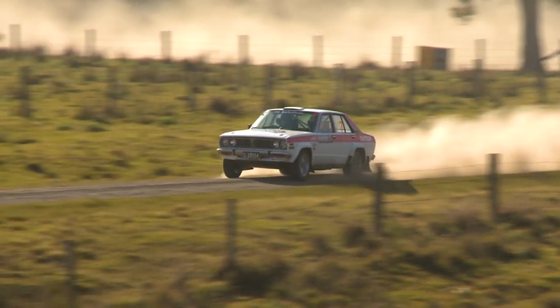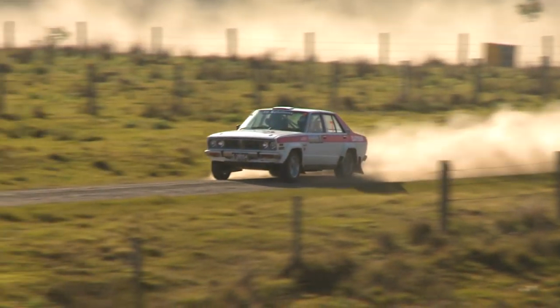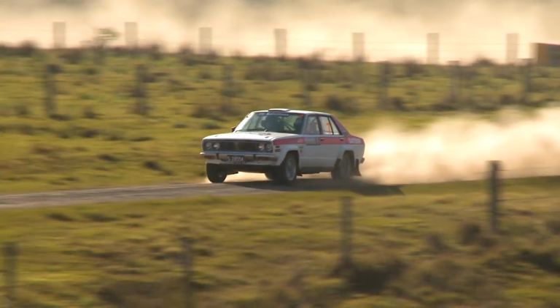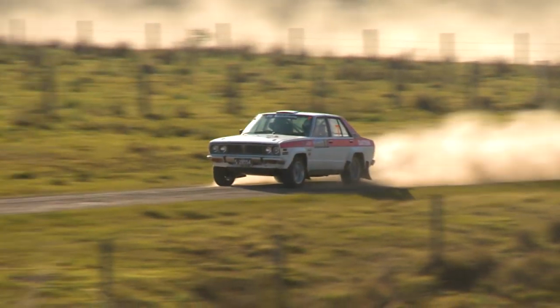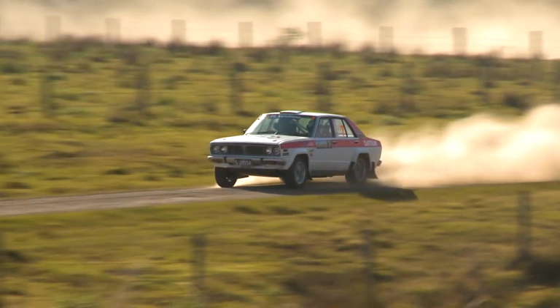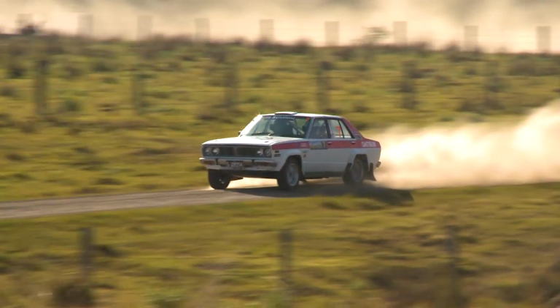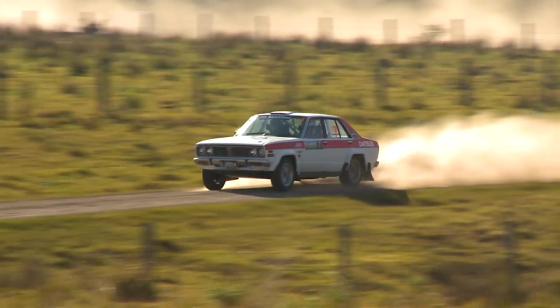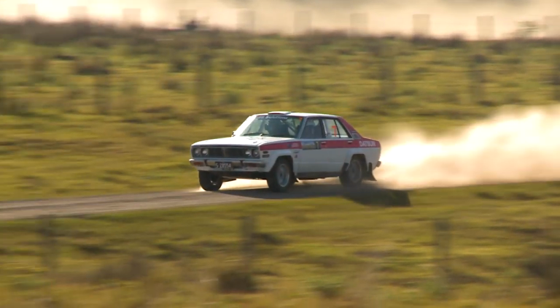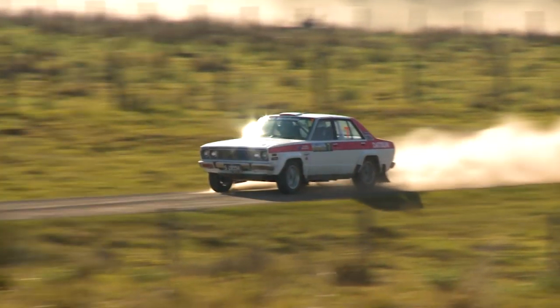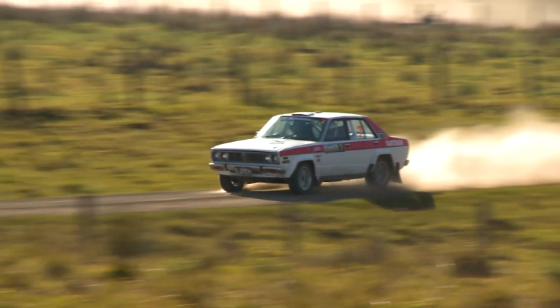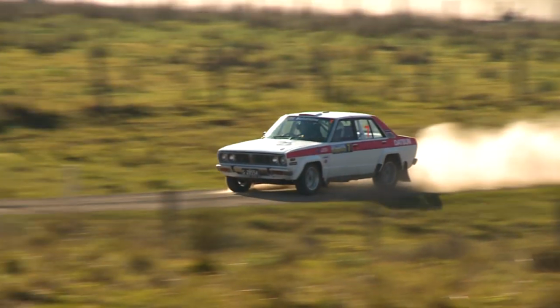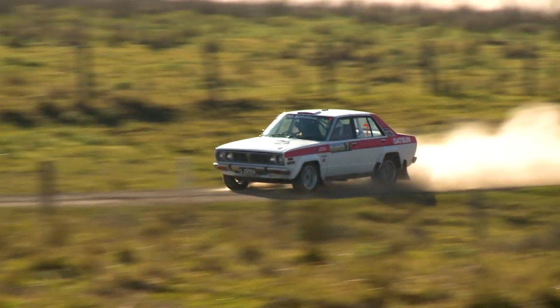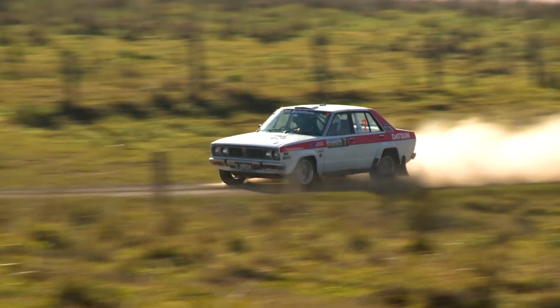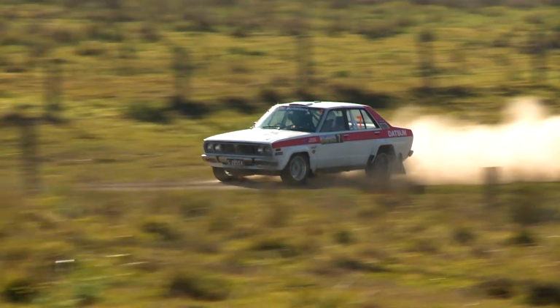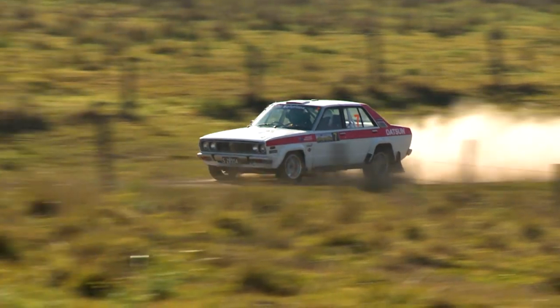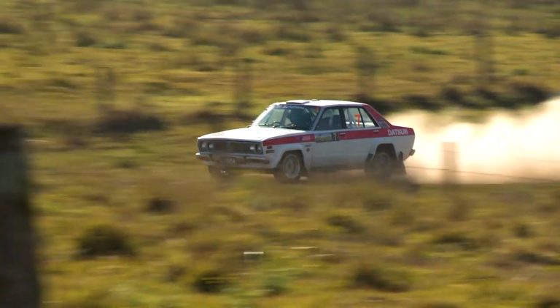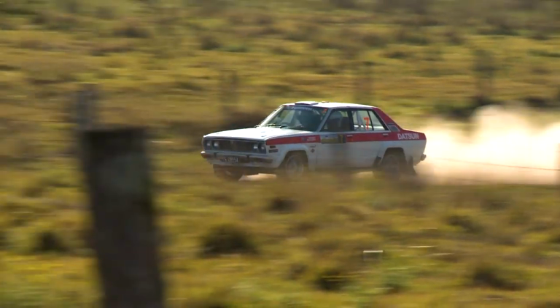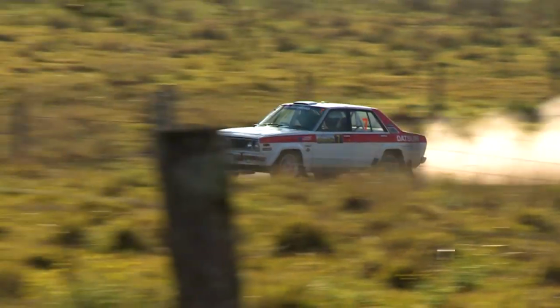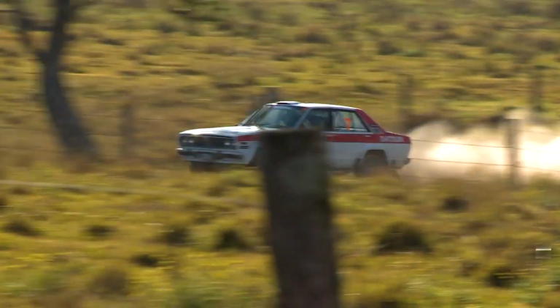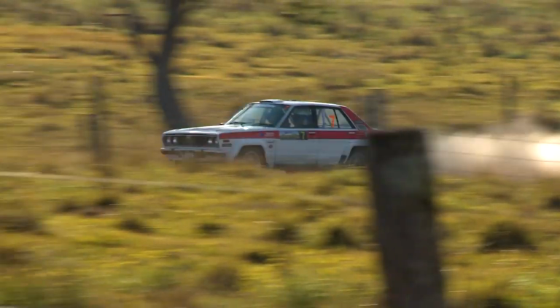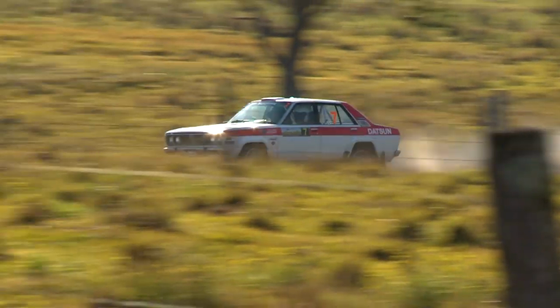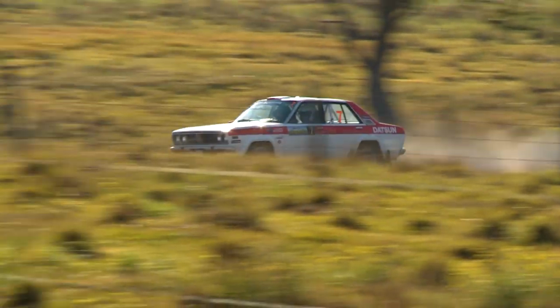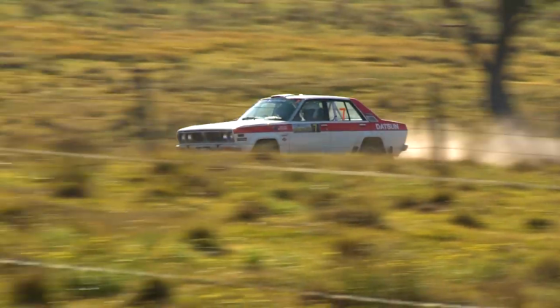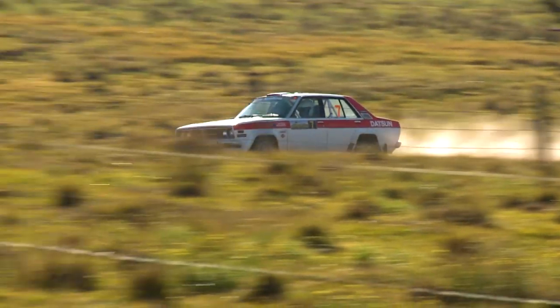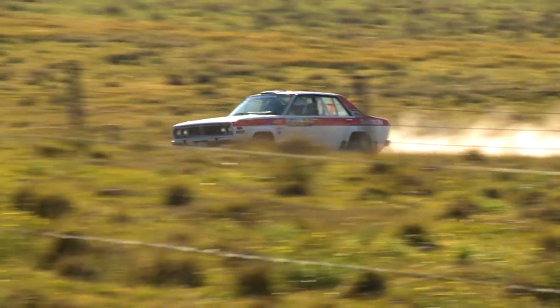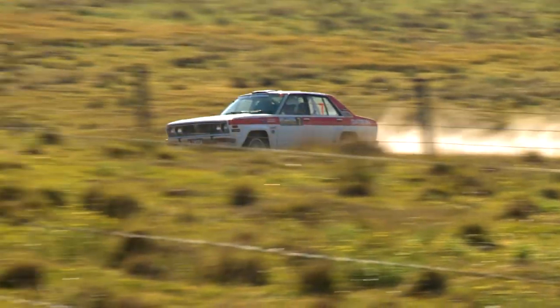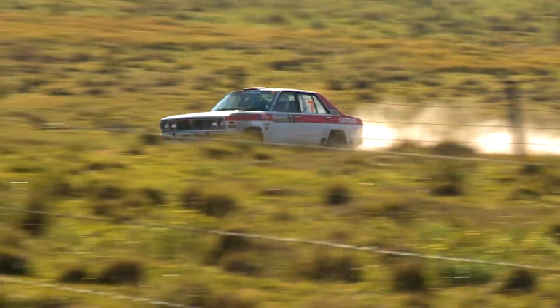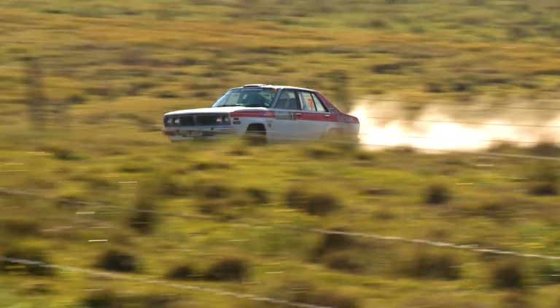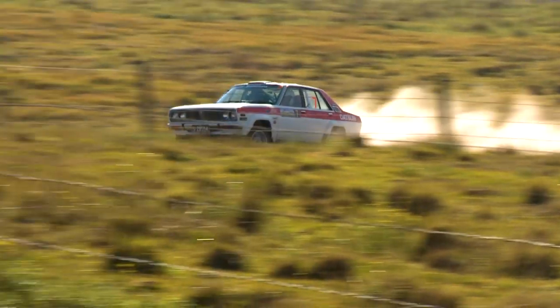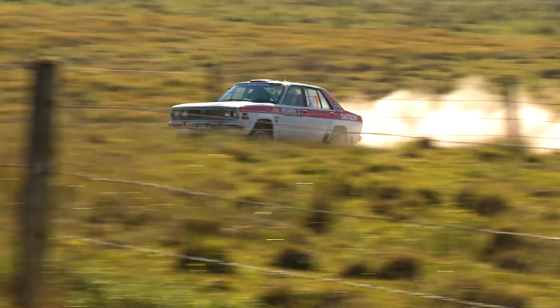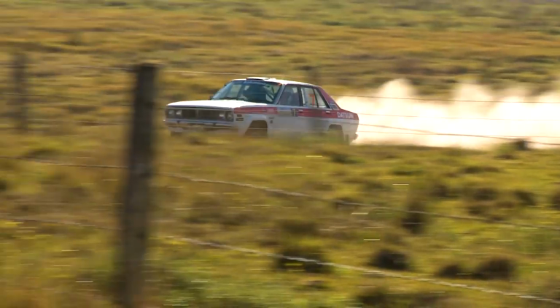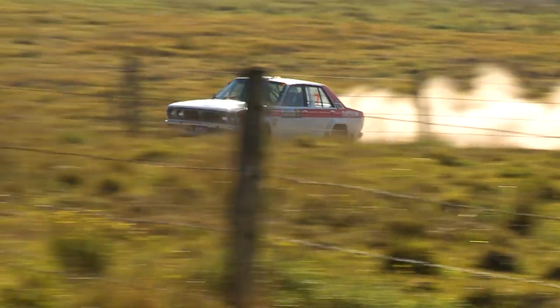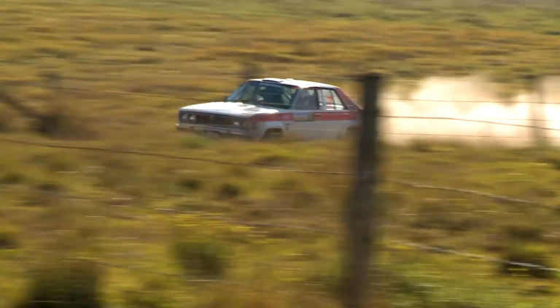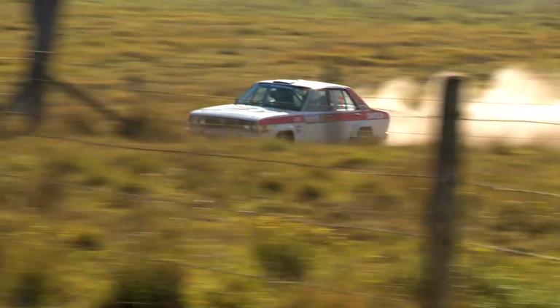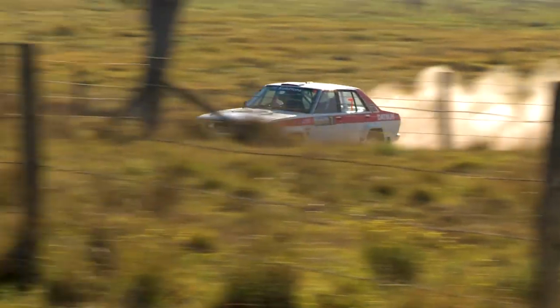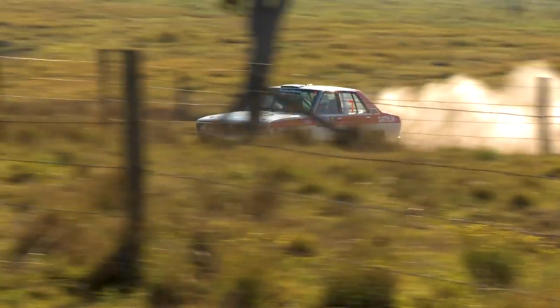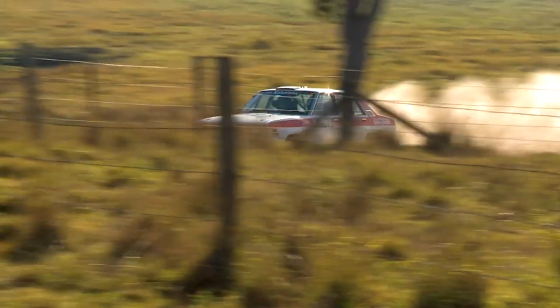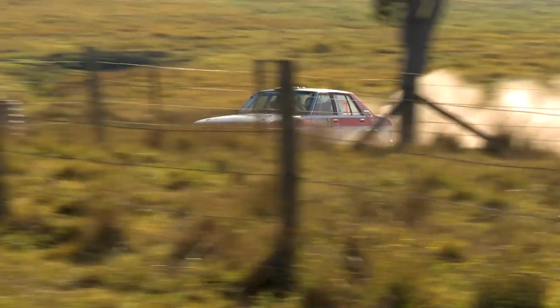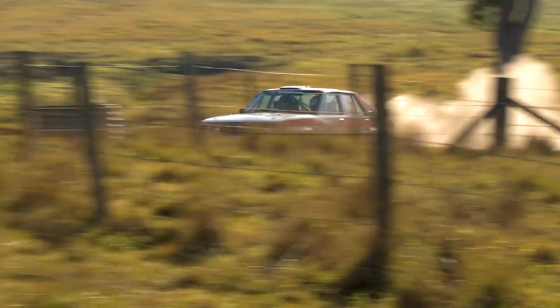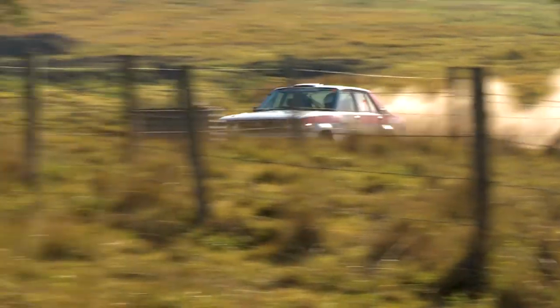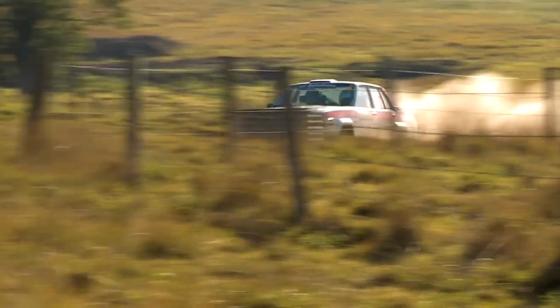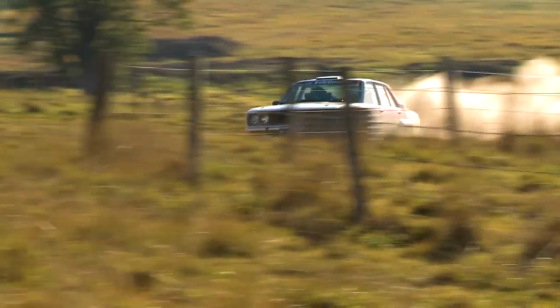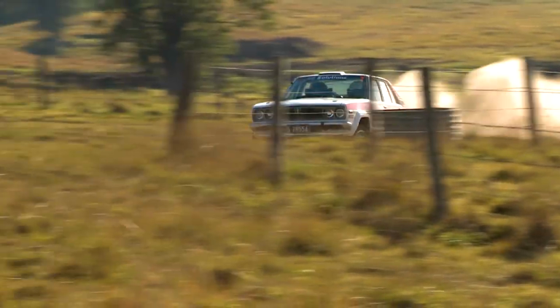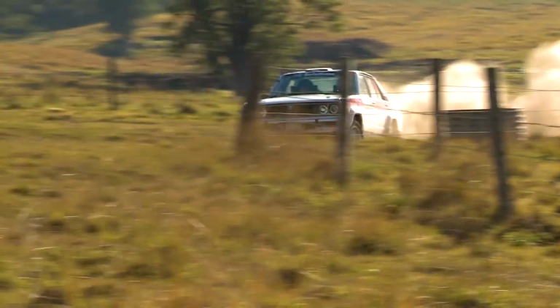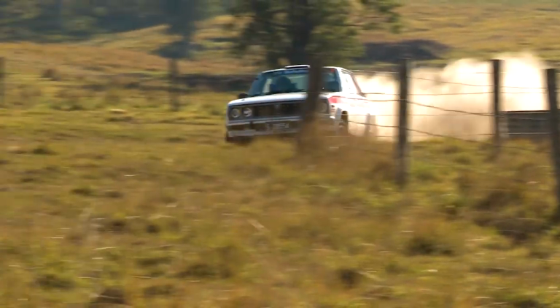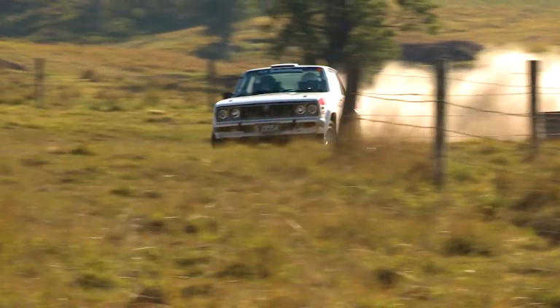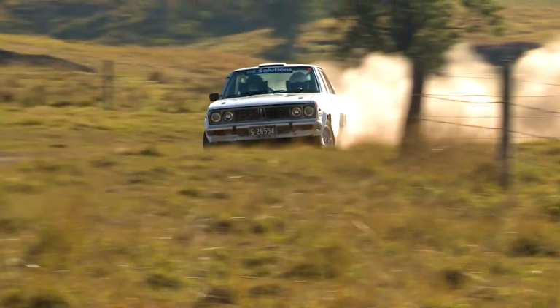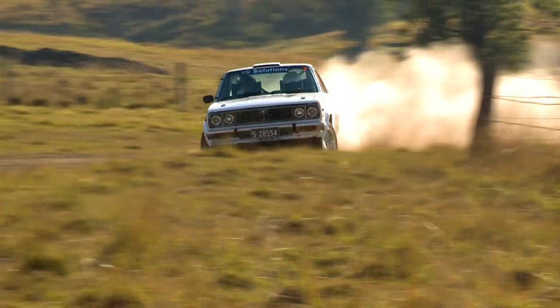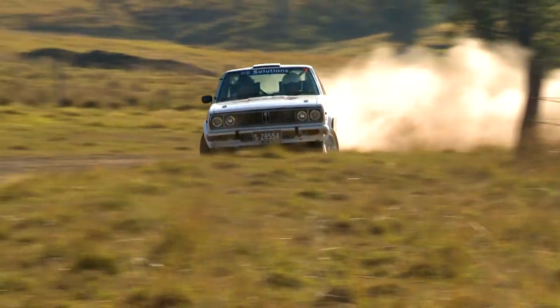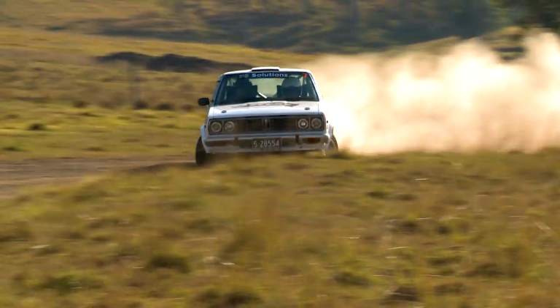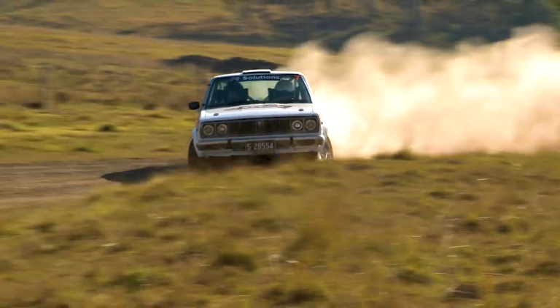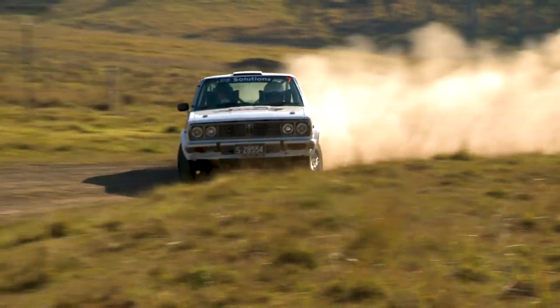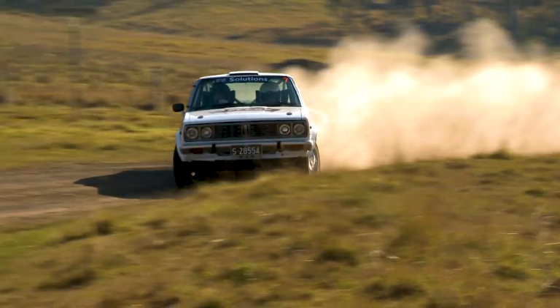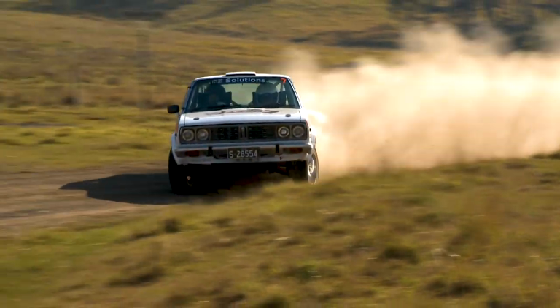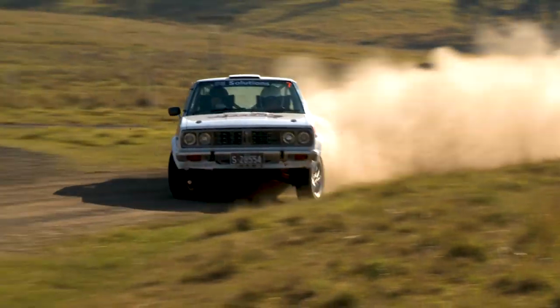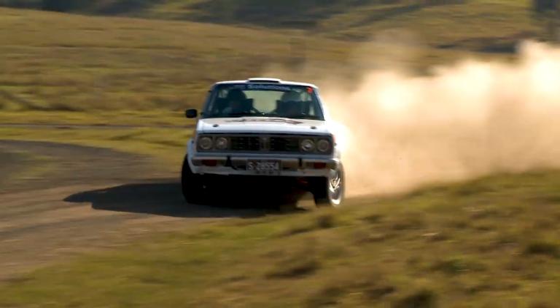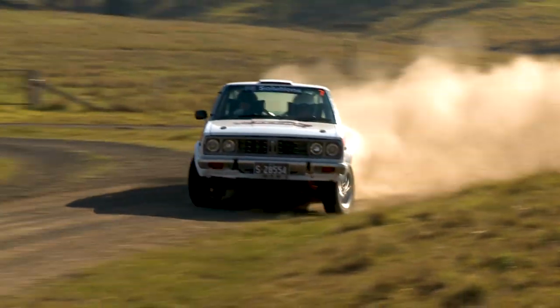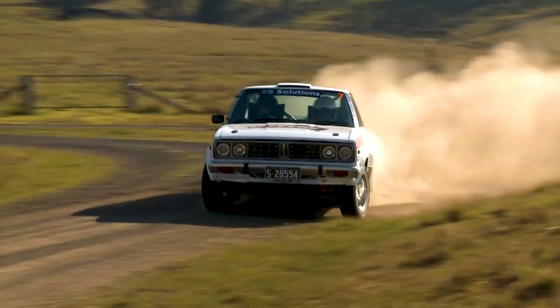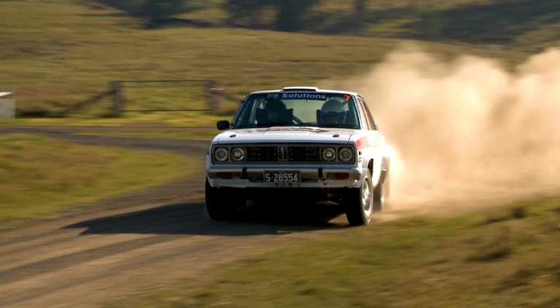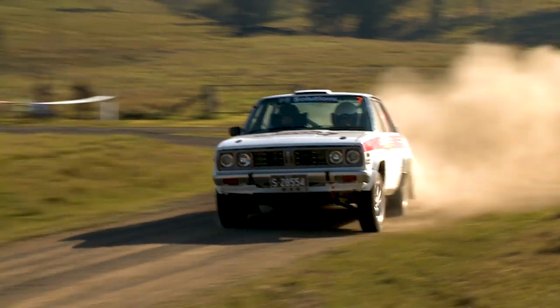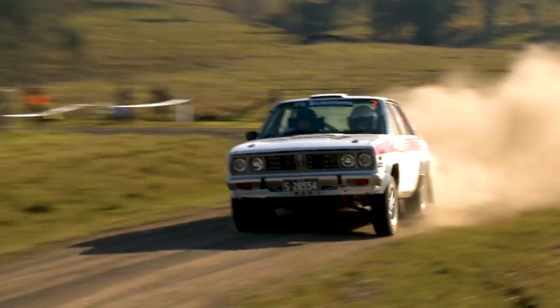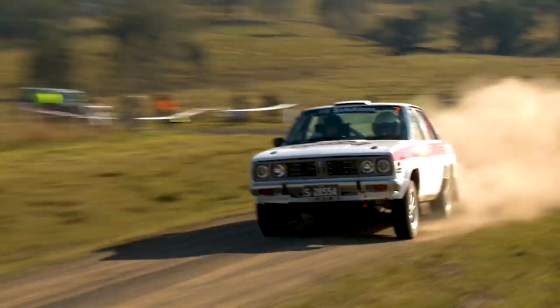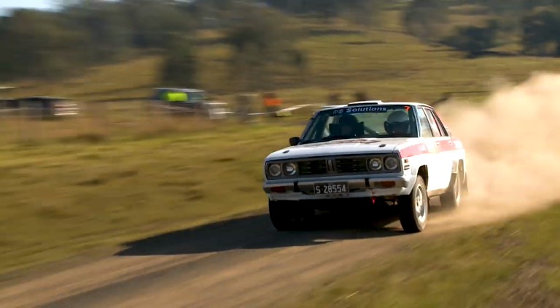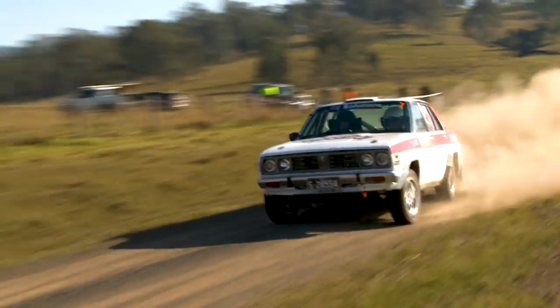The issues were enough of a concern that the Datsun Stanza team withdrew to ensure they didn't do any further damage to the car.